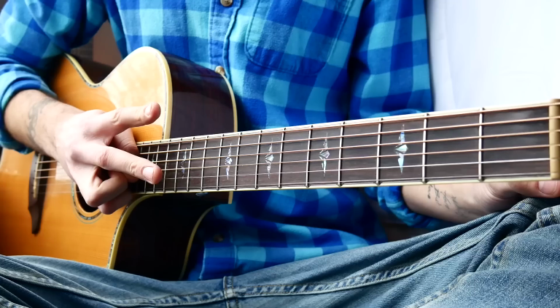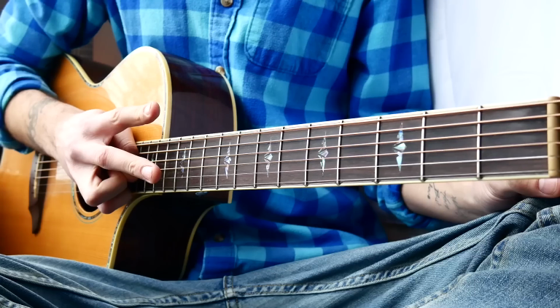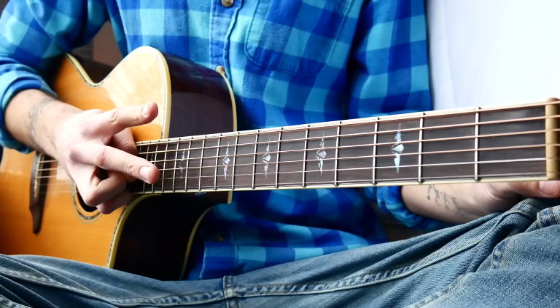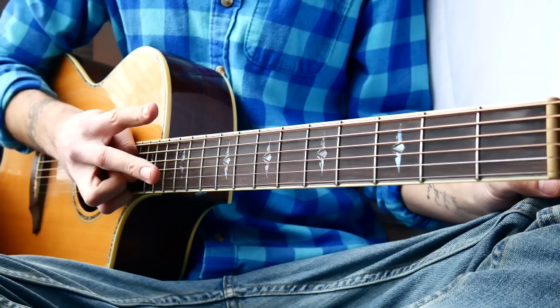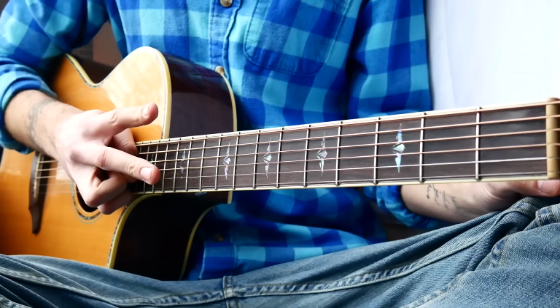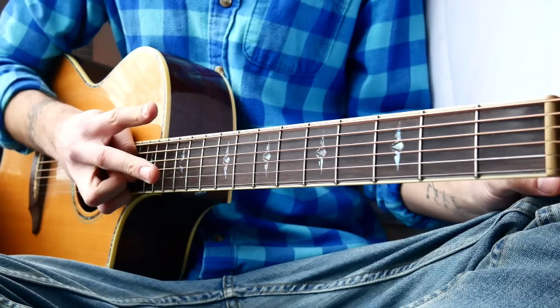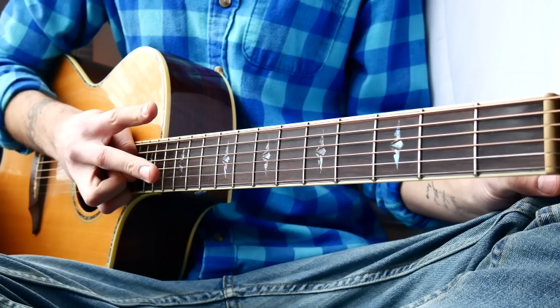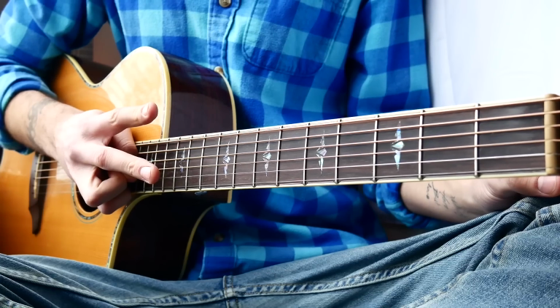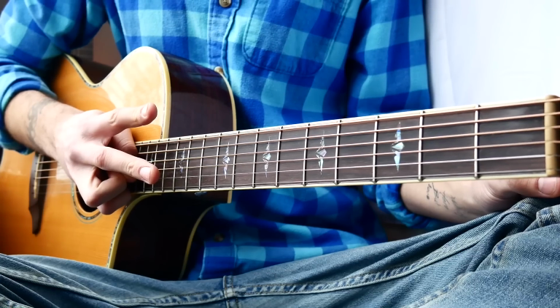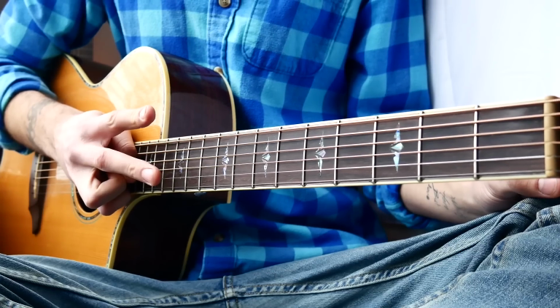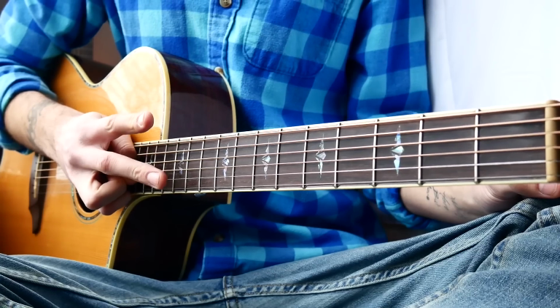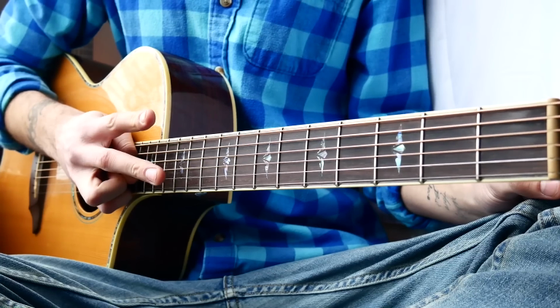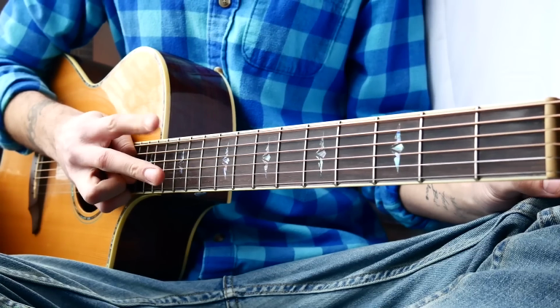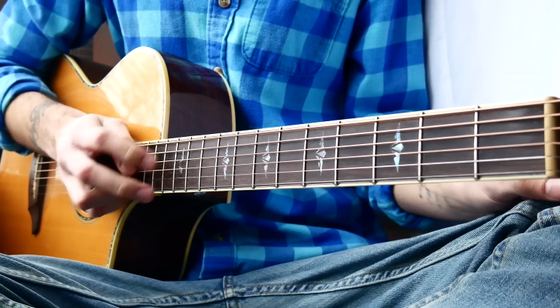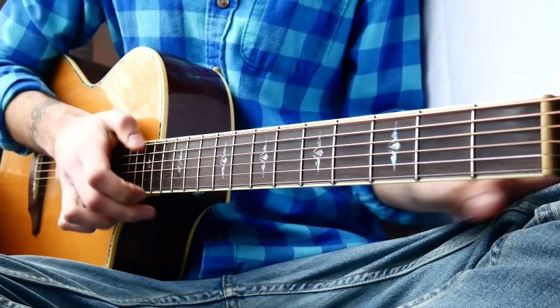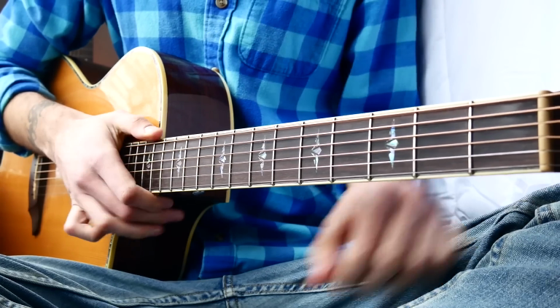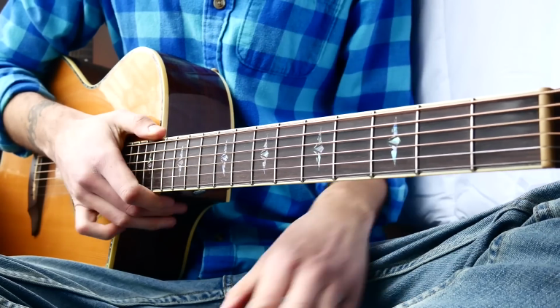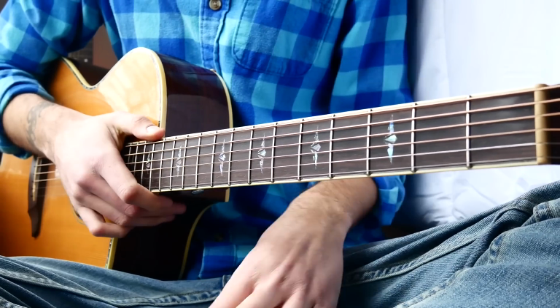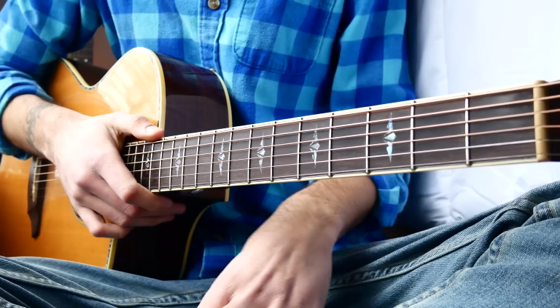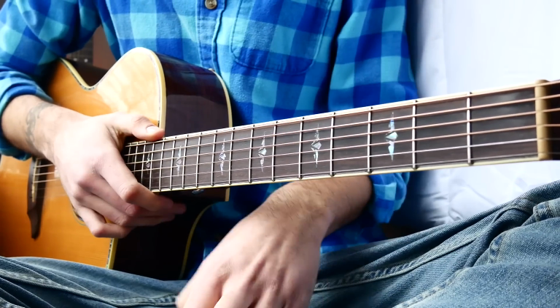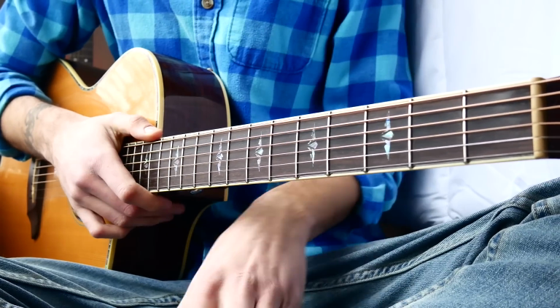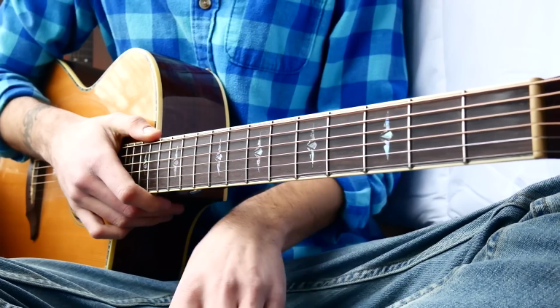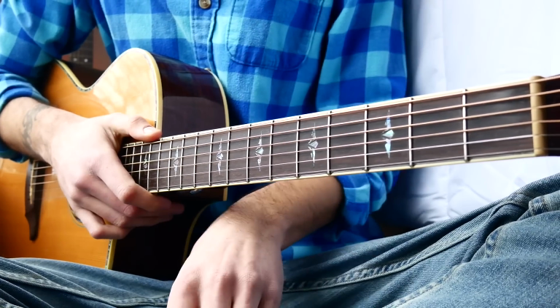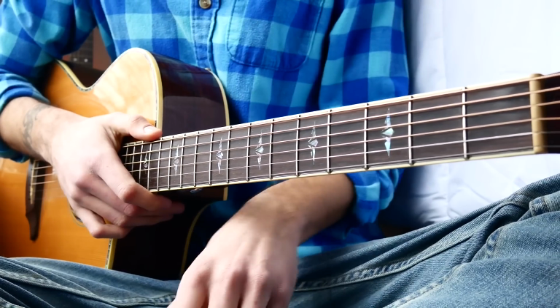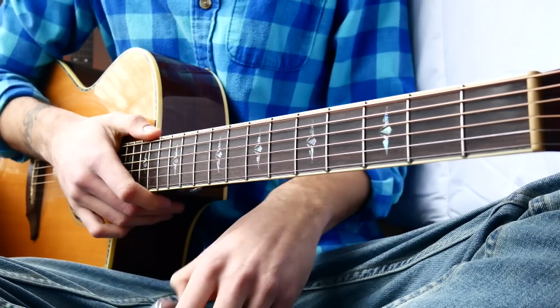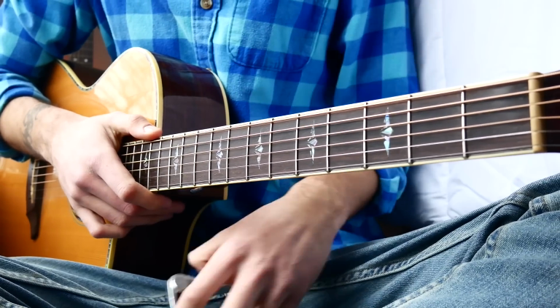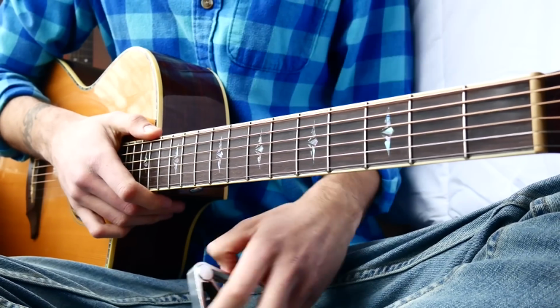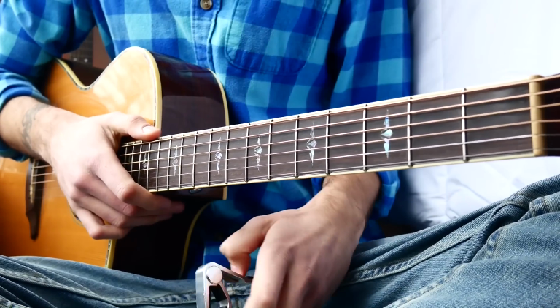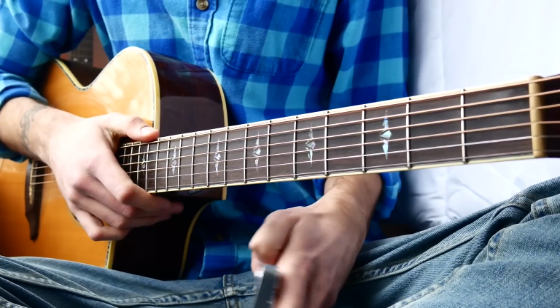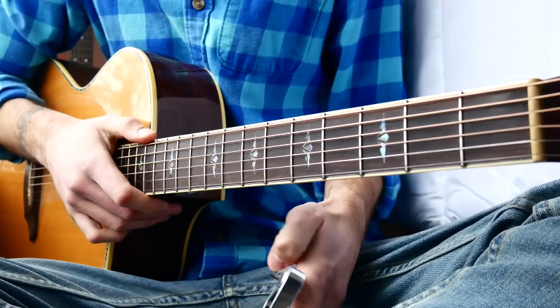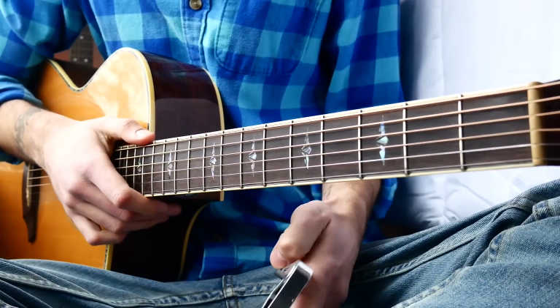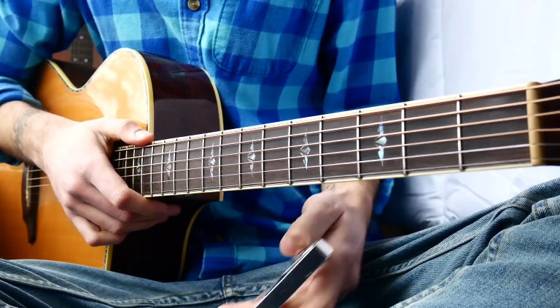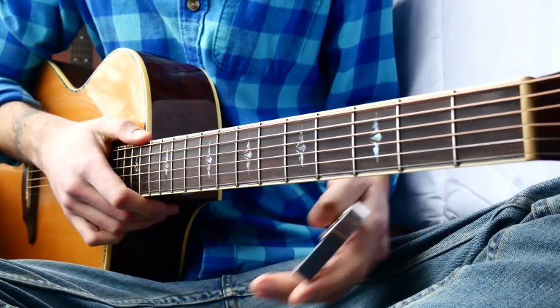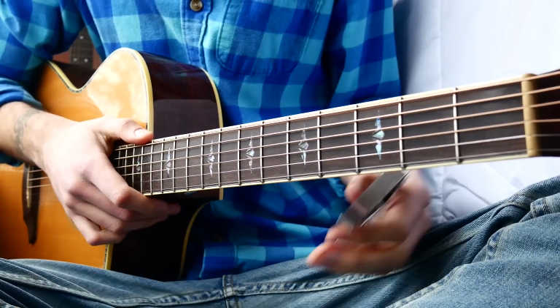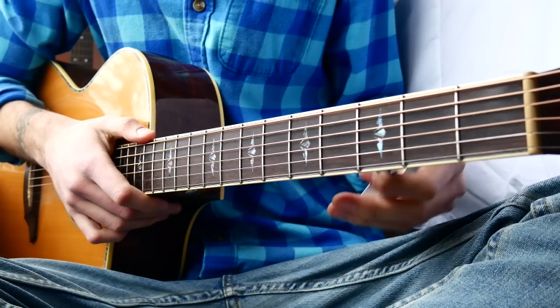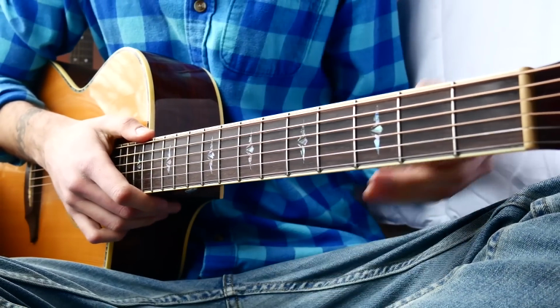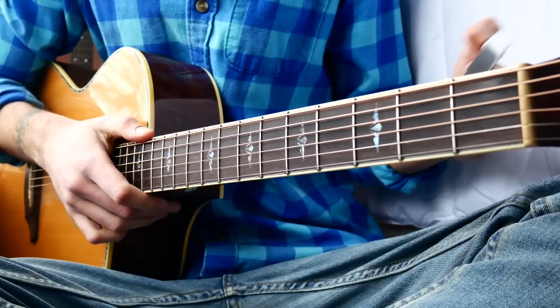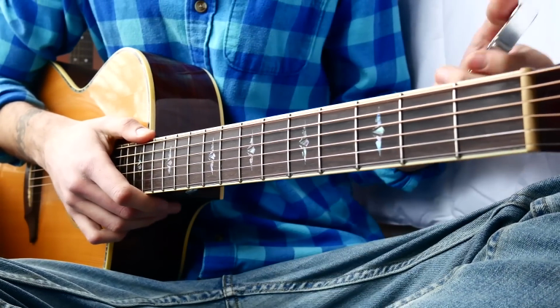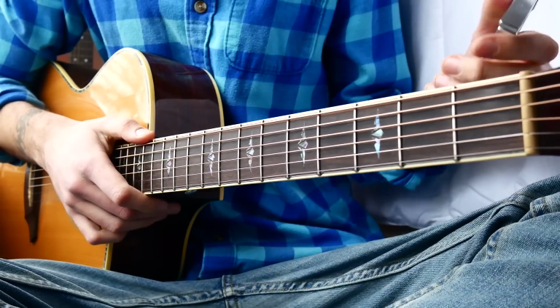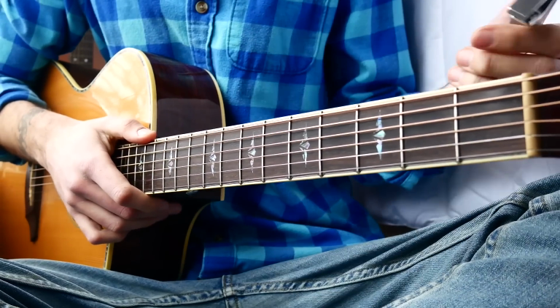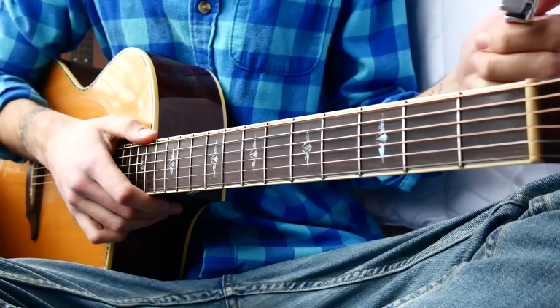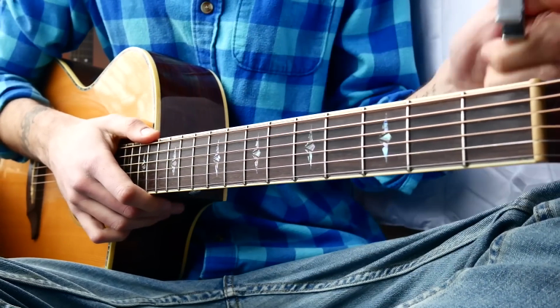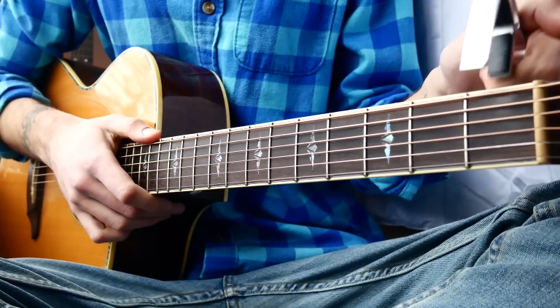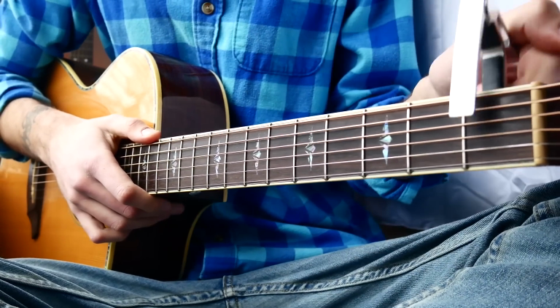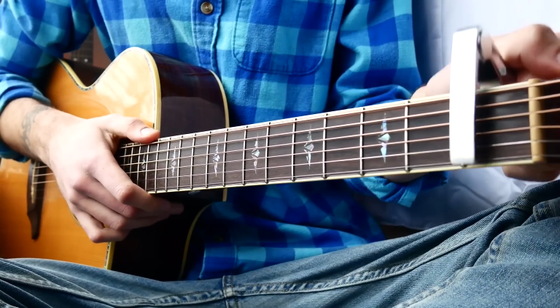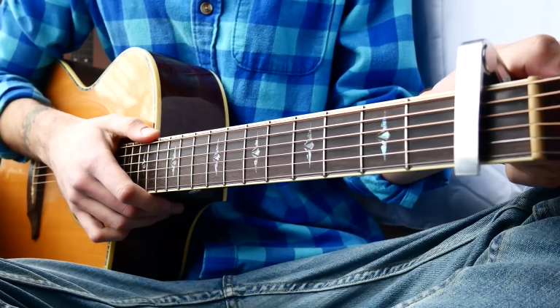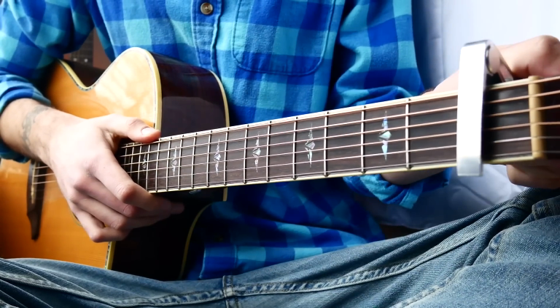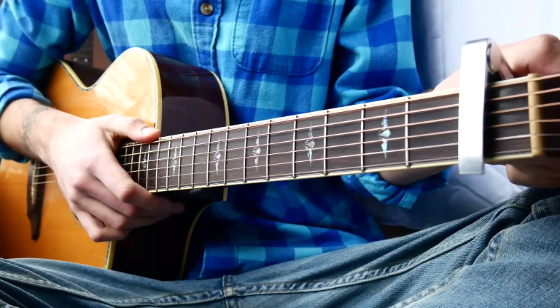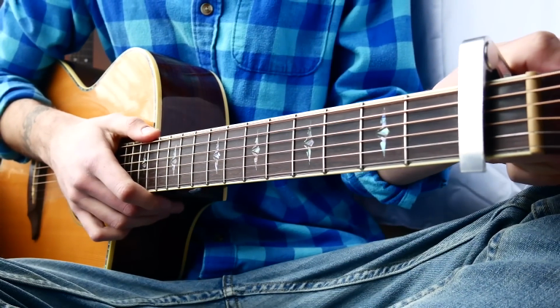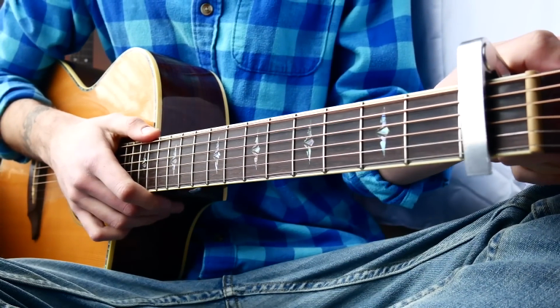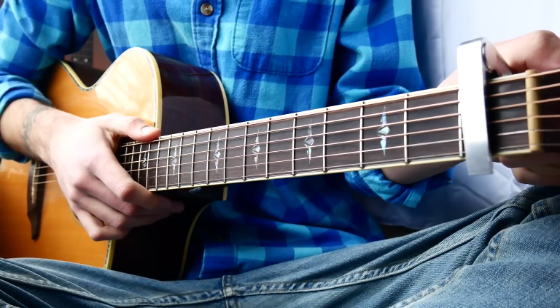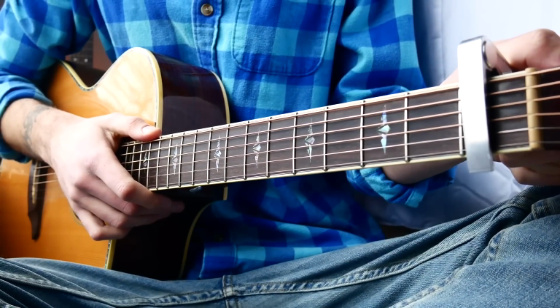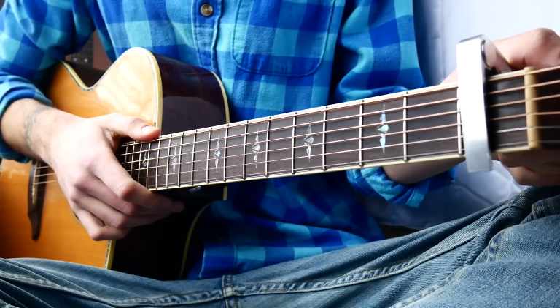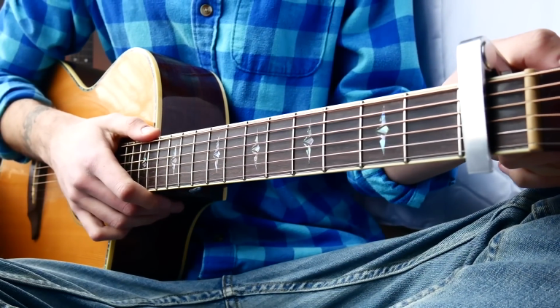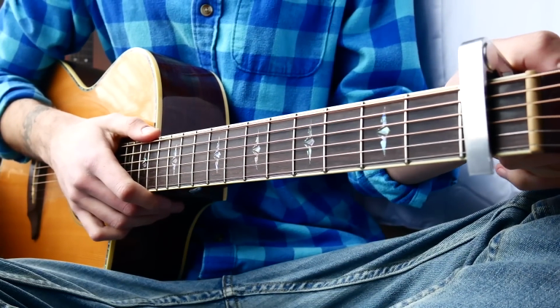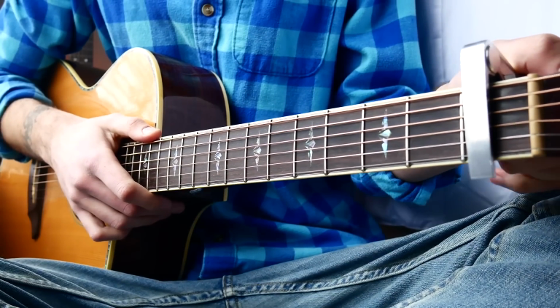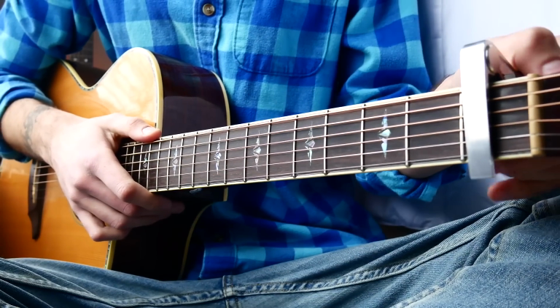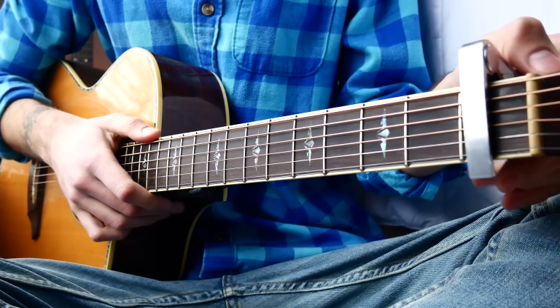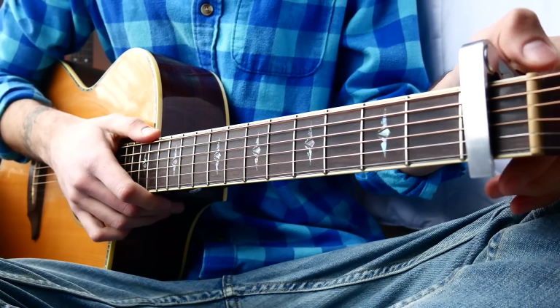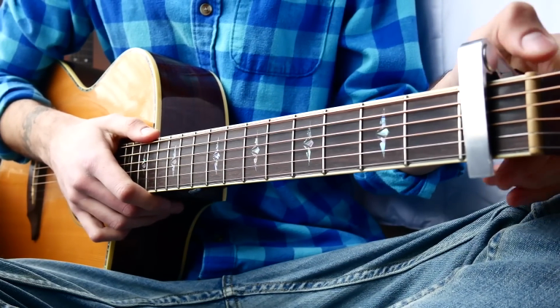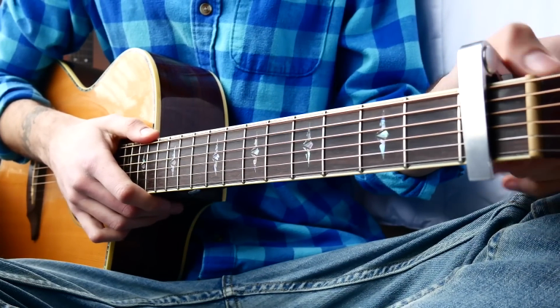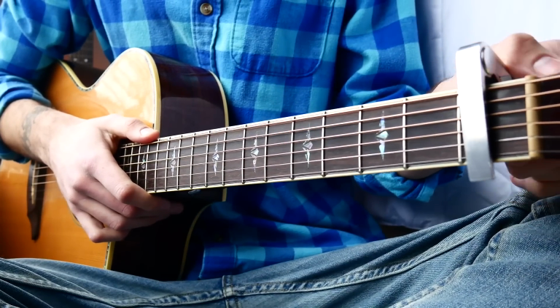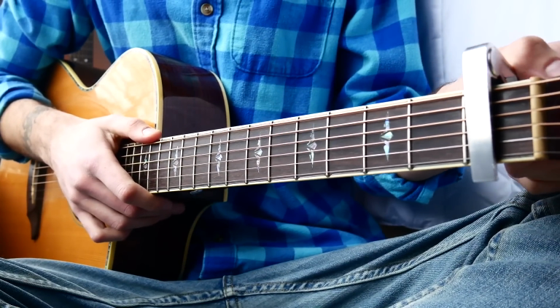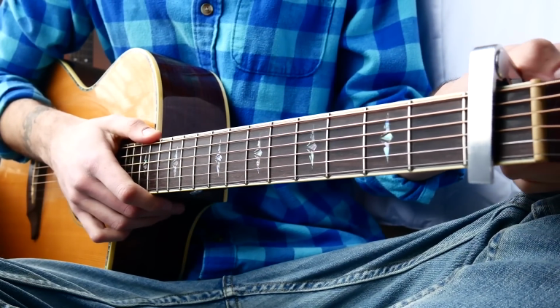What's up guys, Groover Gets Hard here. The first thing you want to know for Issues by Julia Michaels is that you need a capo on the 1st fret.